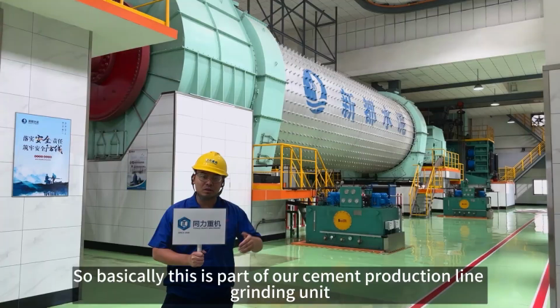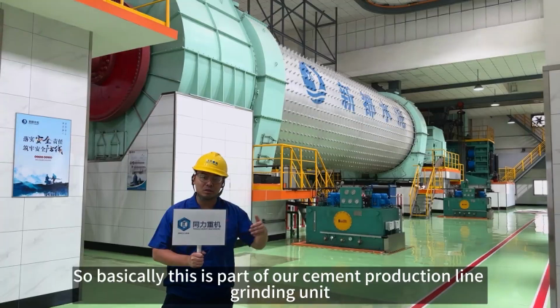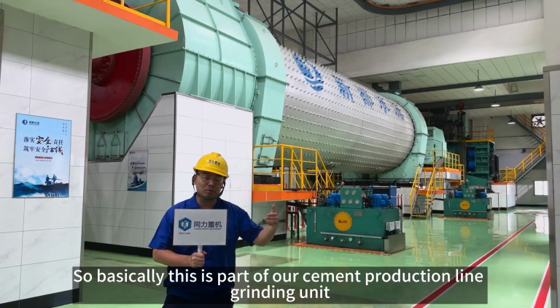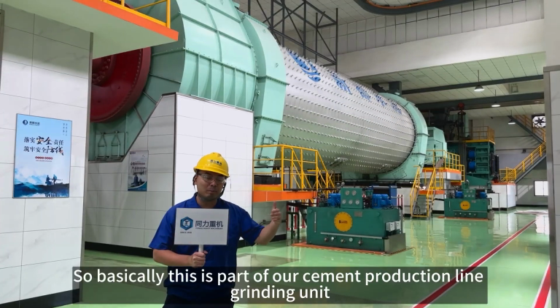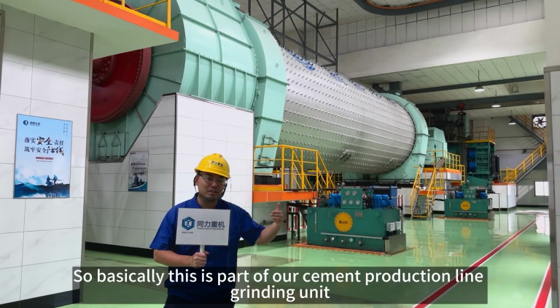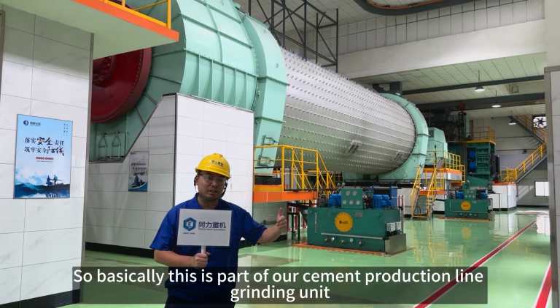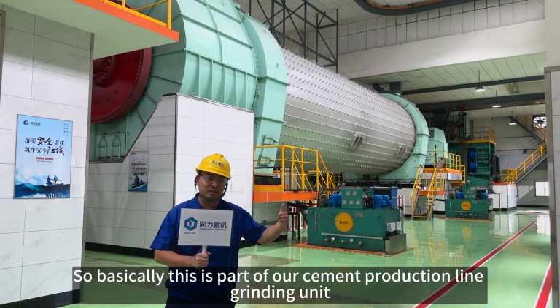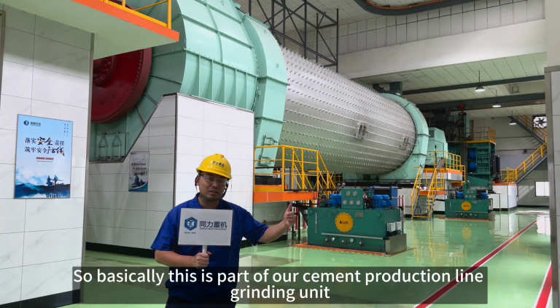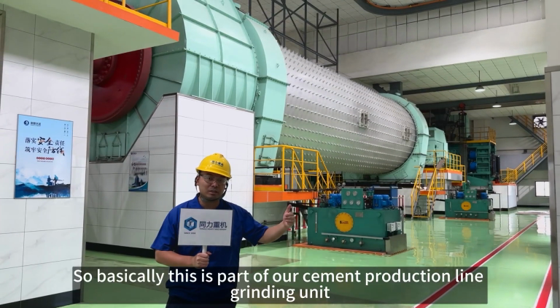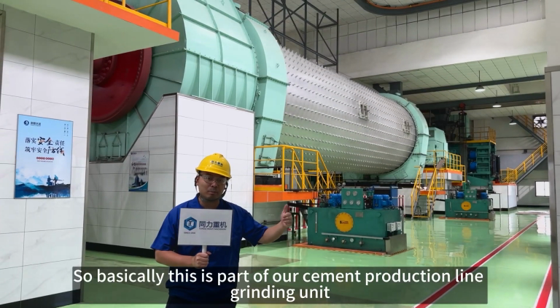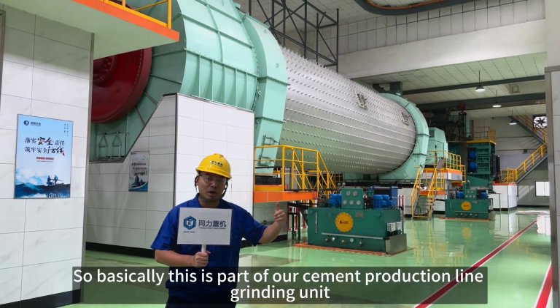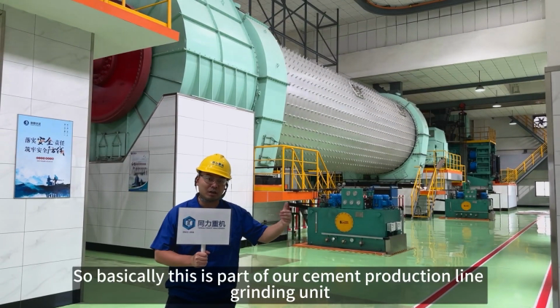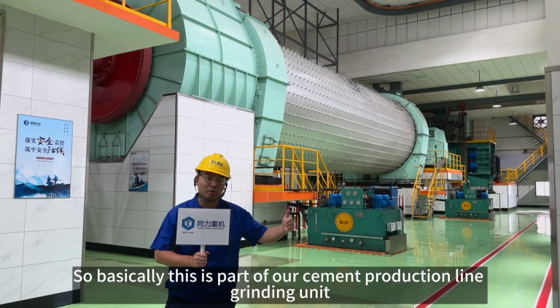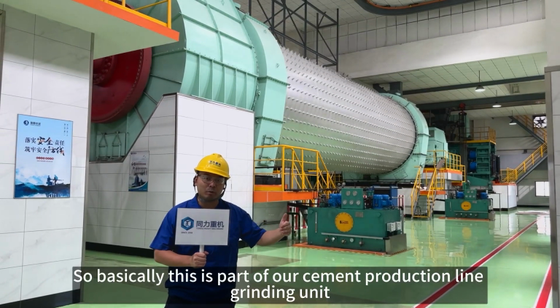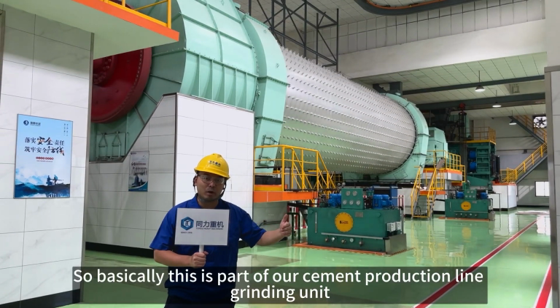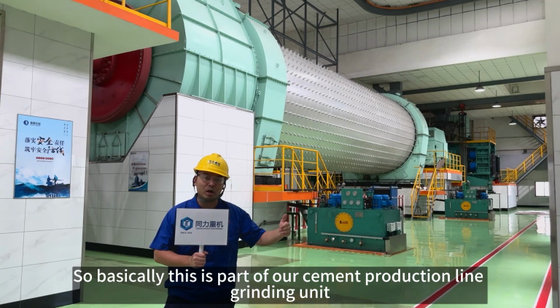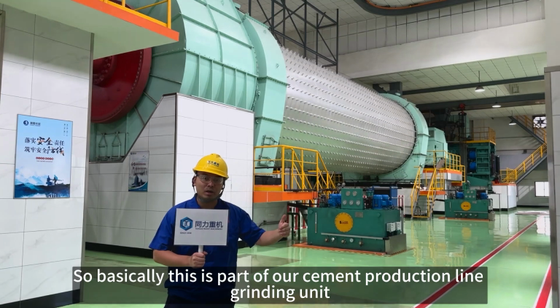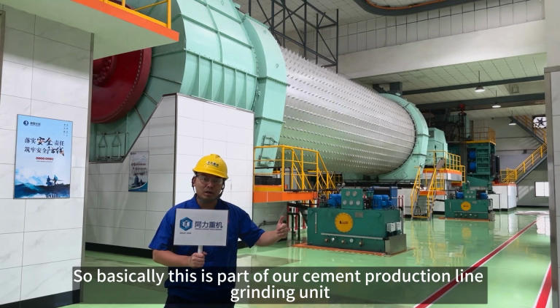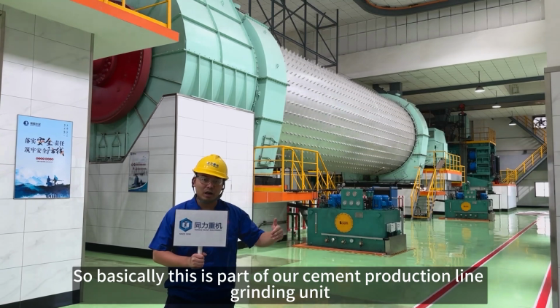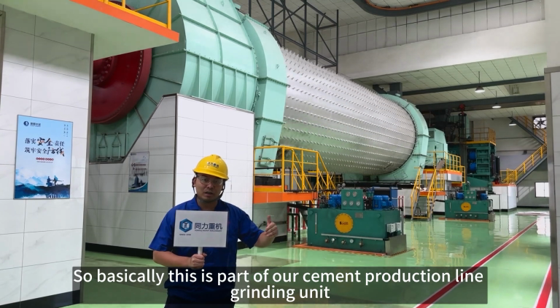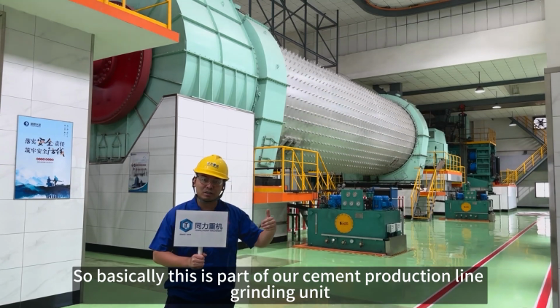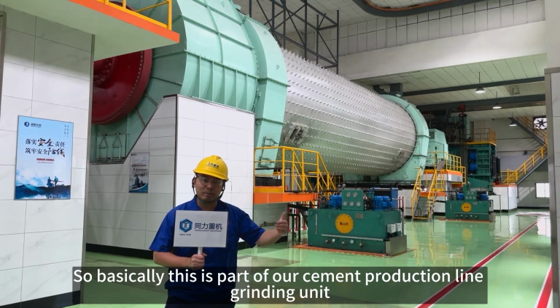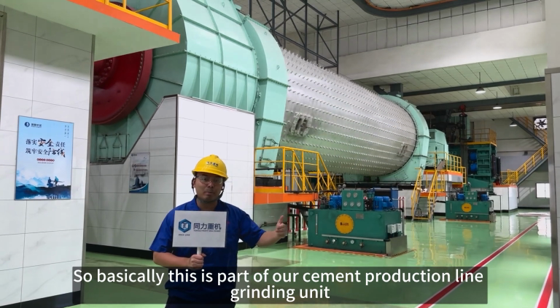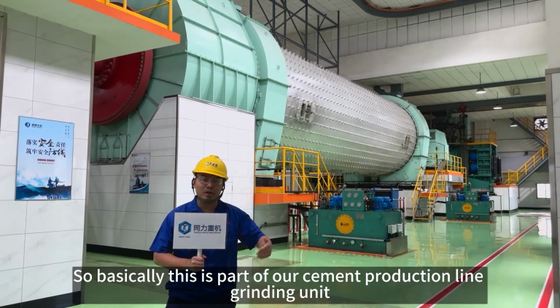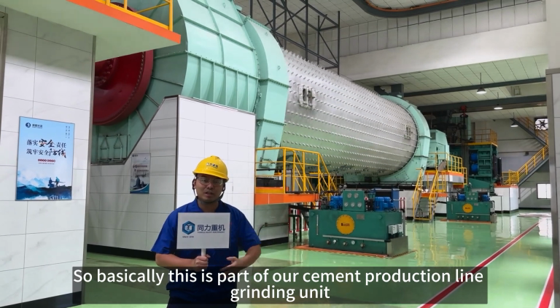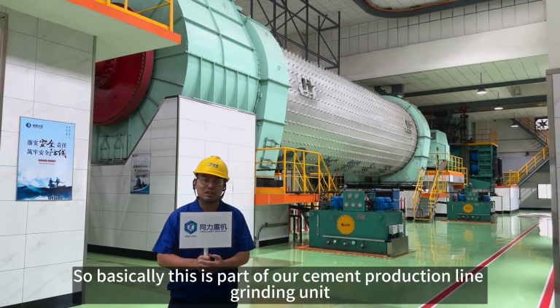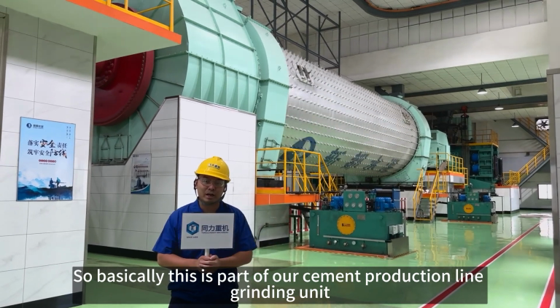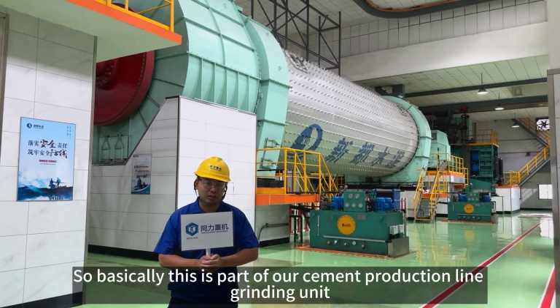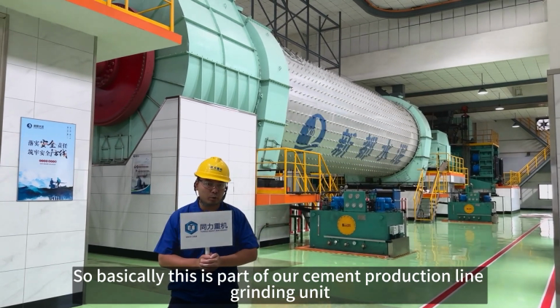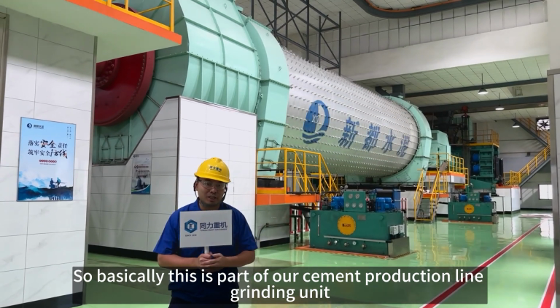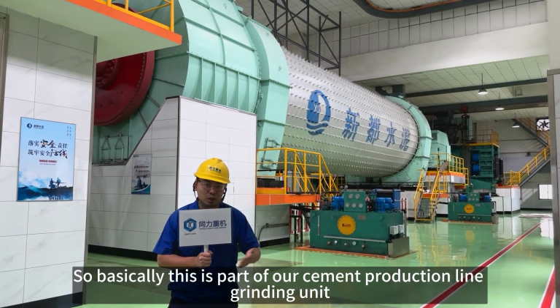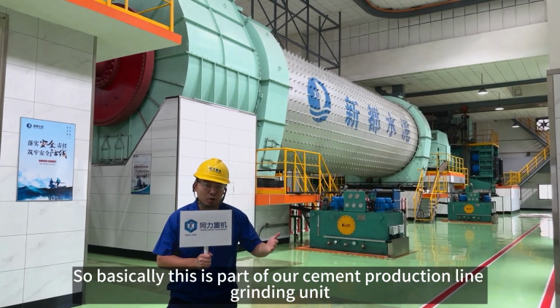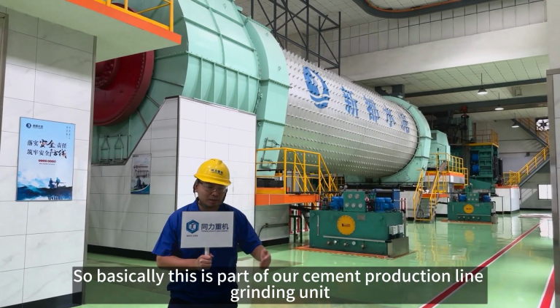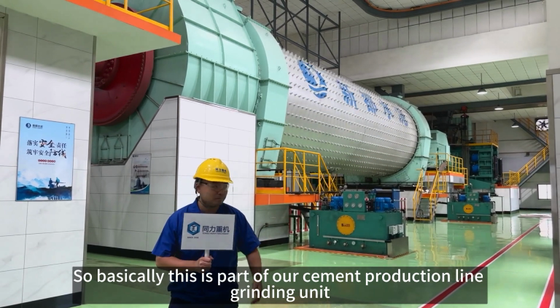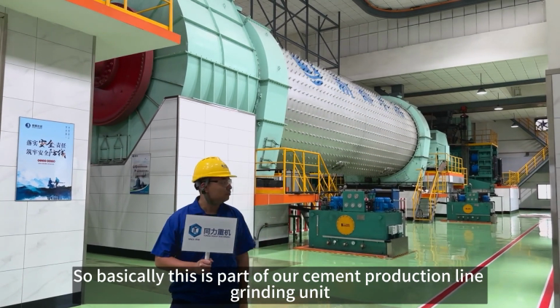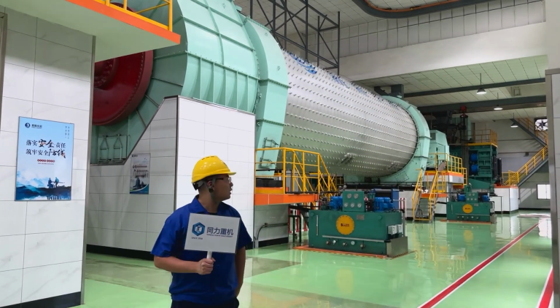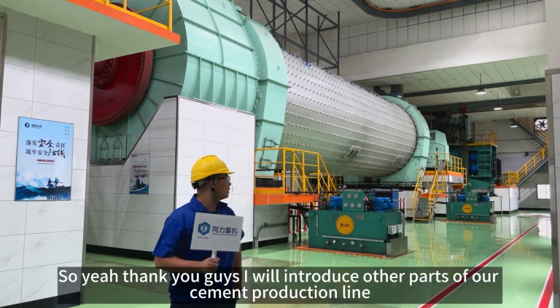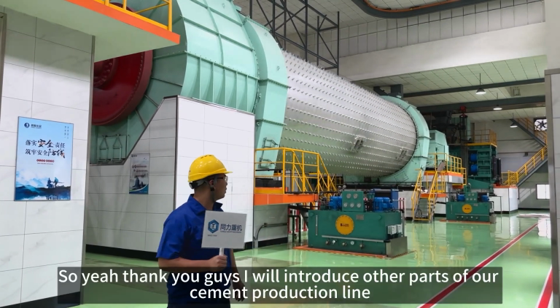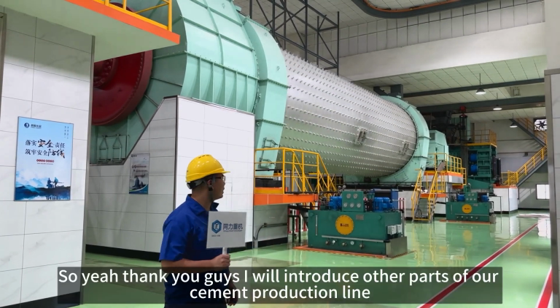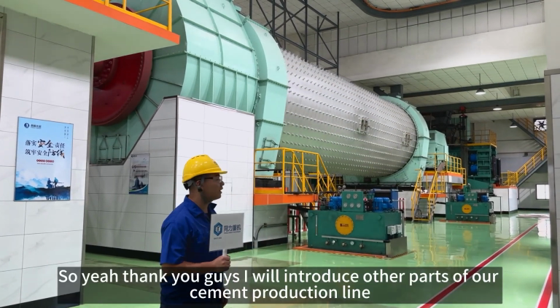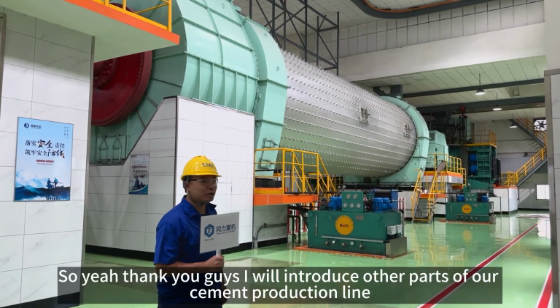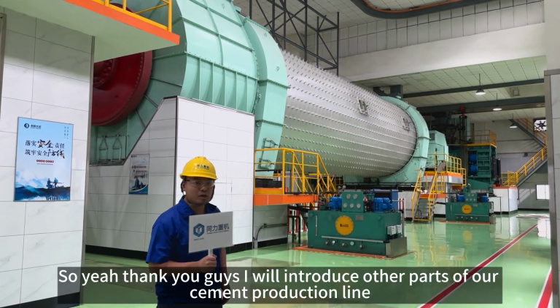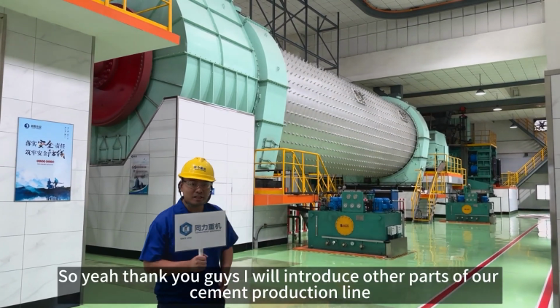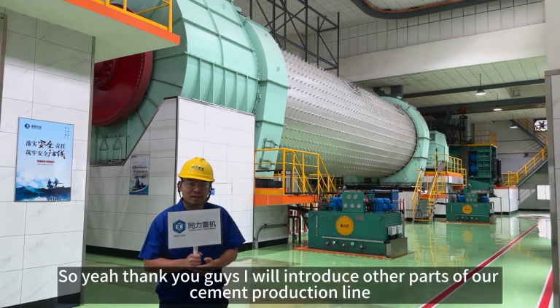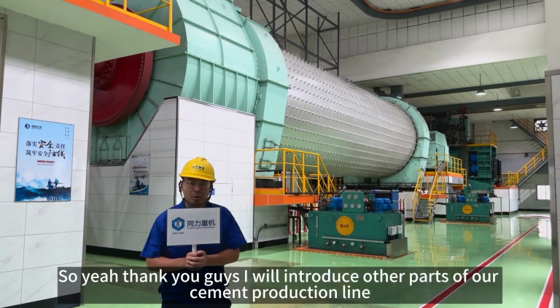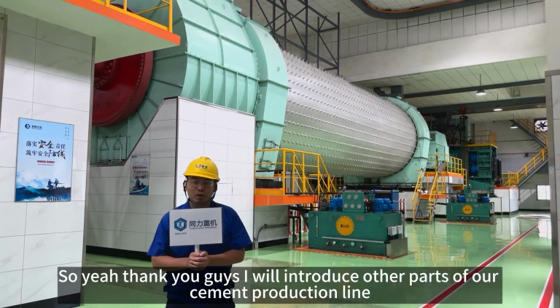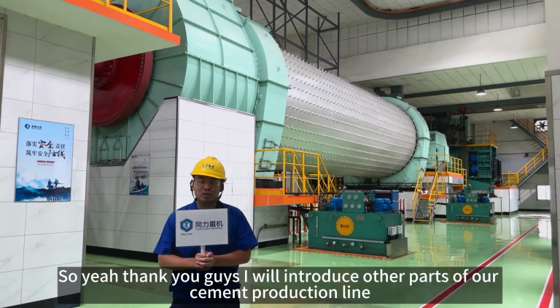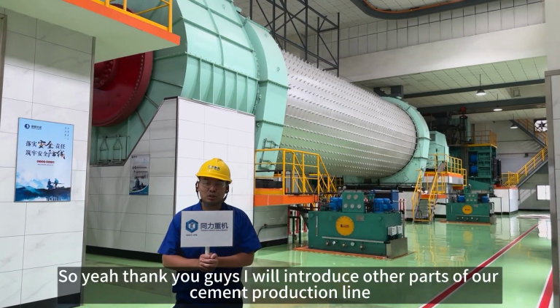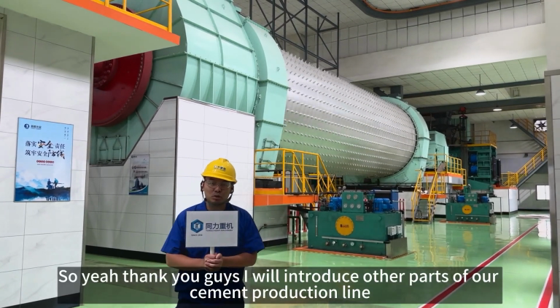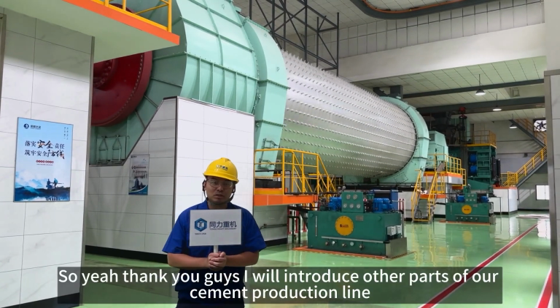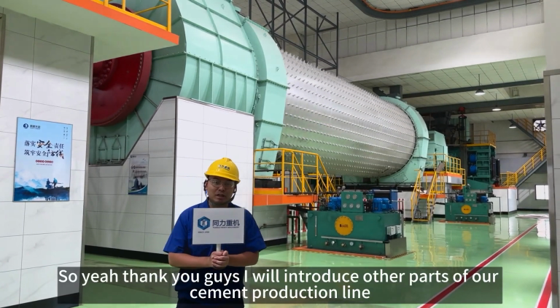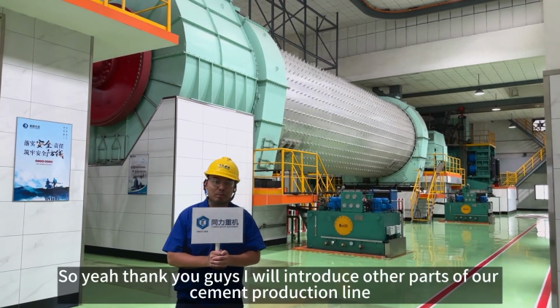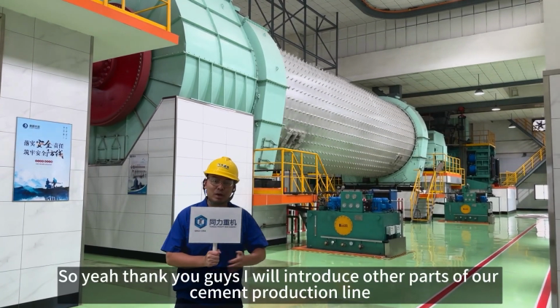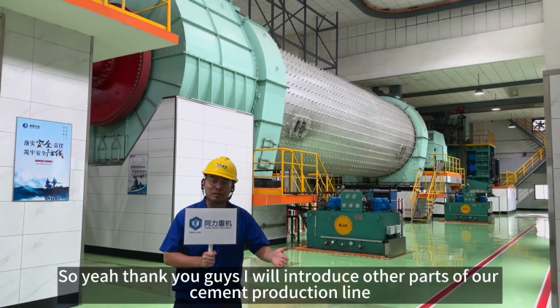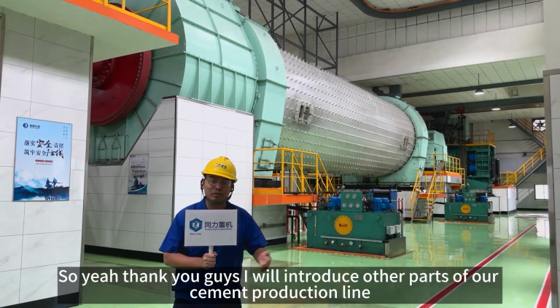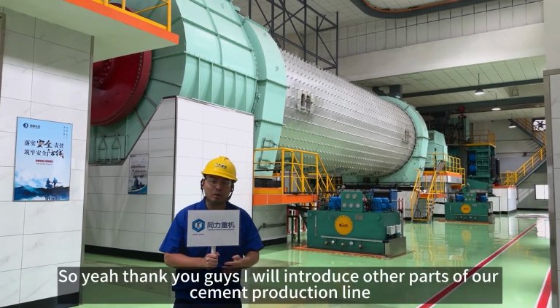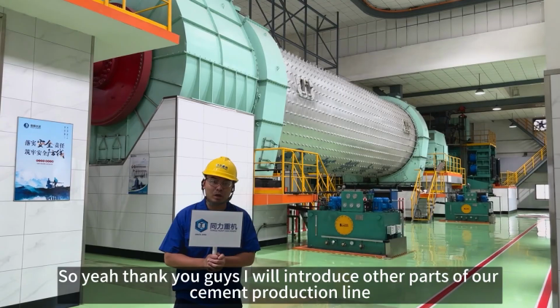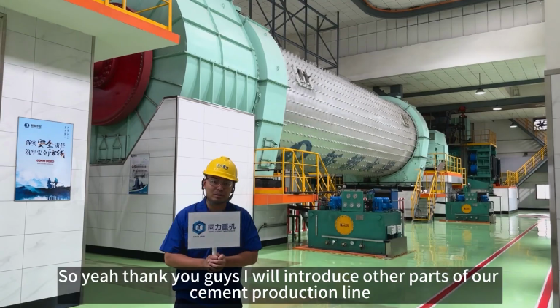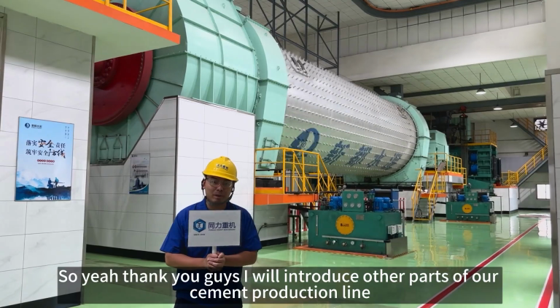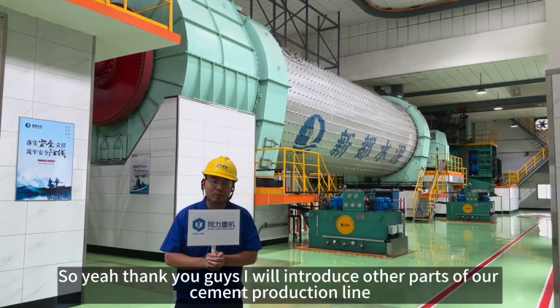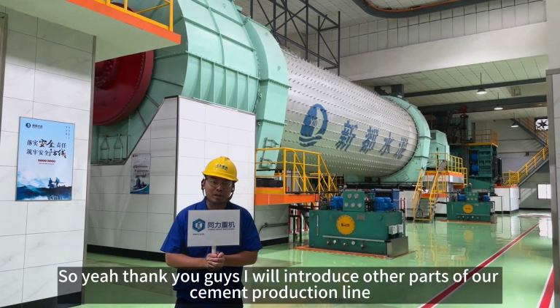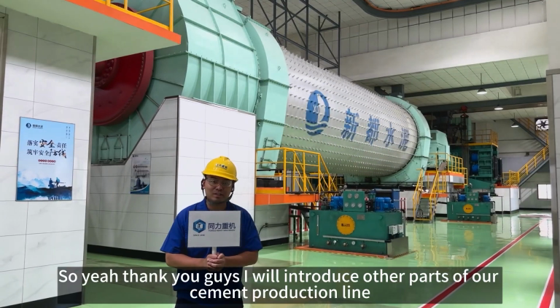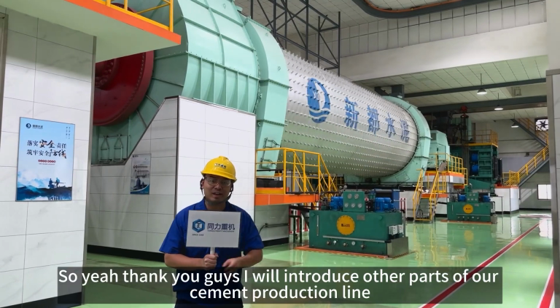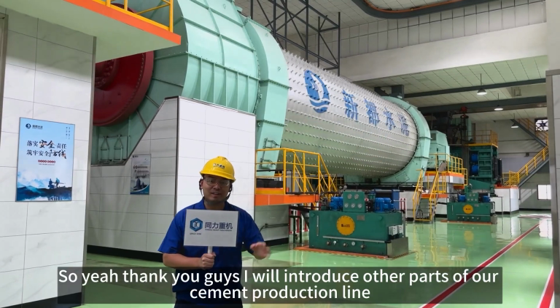So basically, this is part of our cement production line — the grinding unit. Thank you guys. I will introduce other parts of our cement production line.